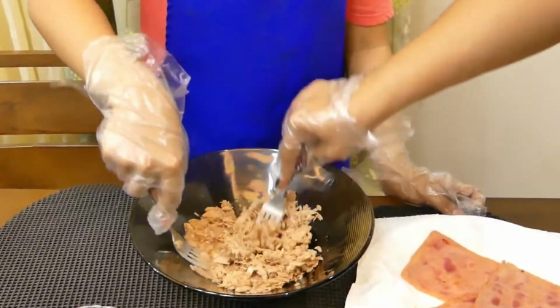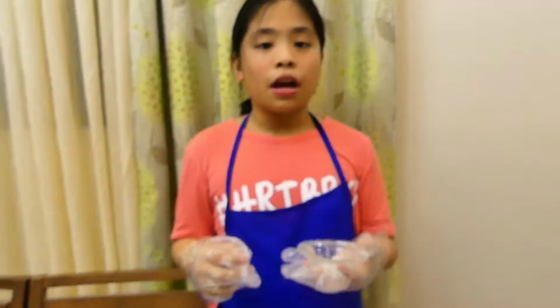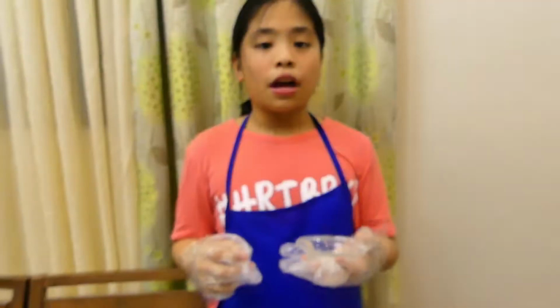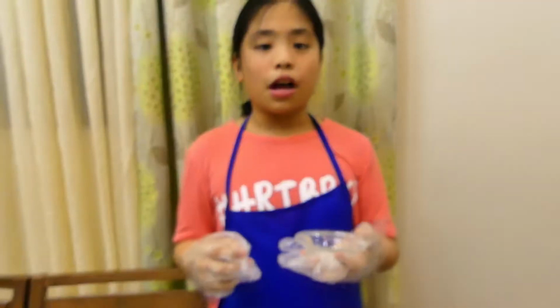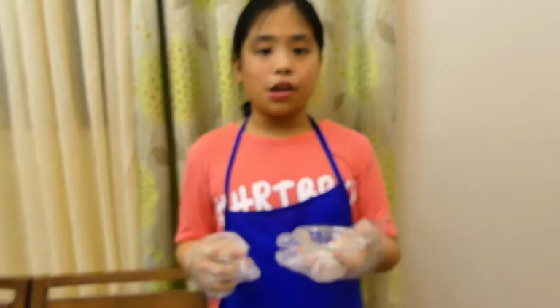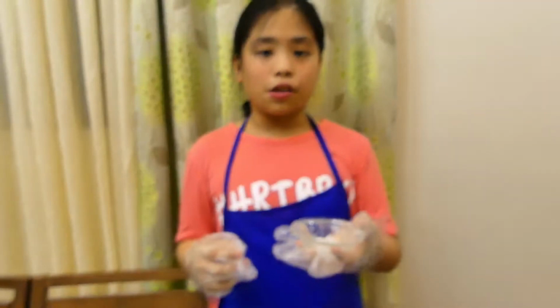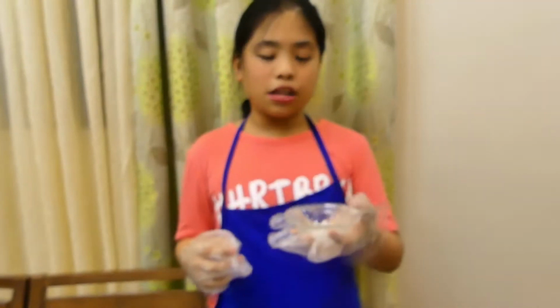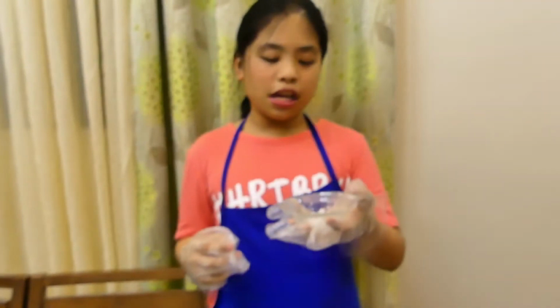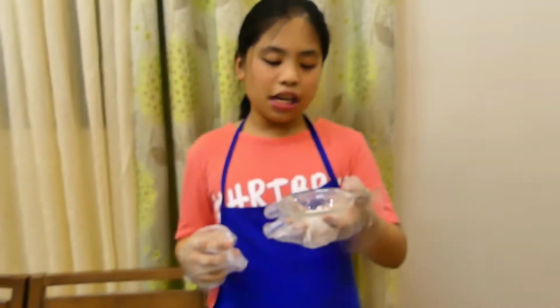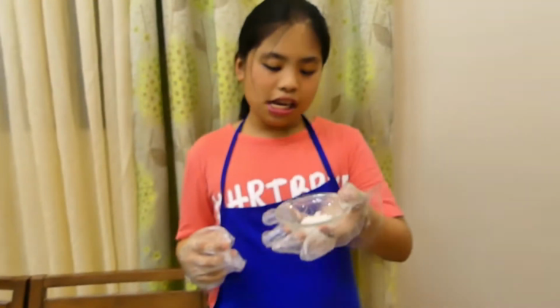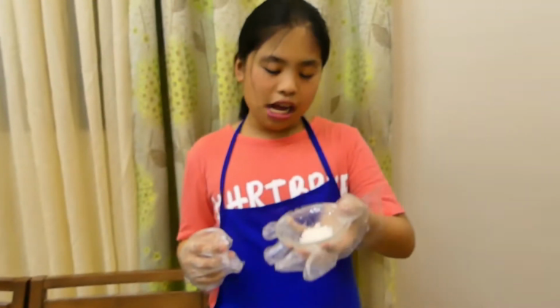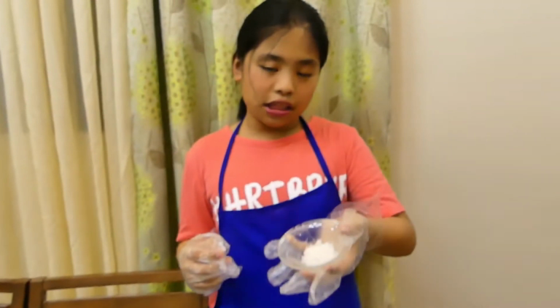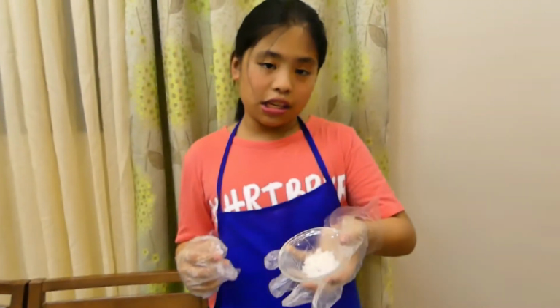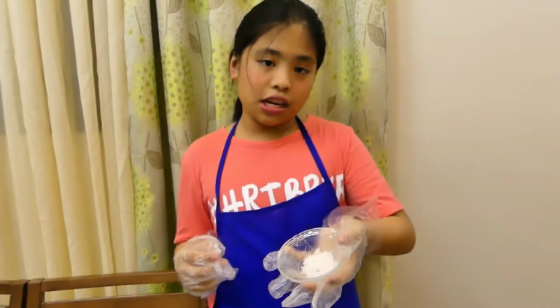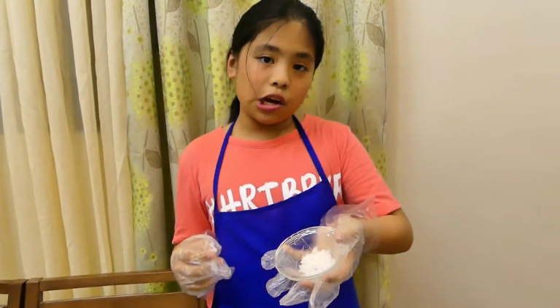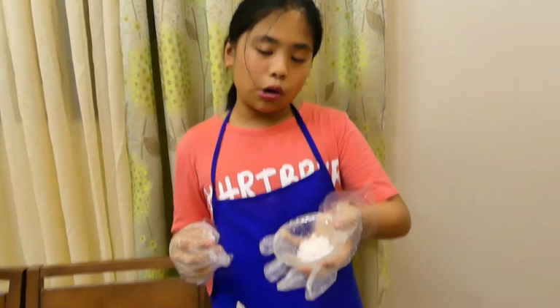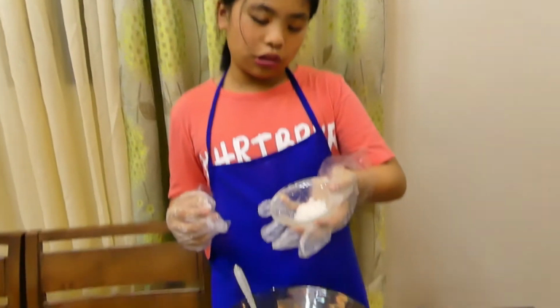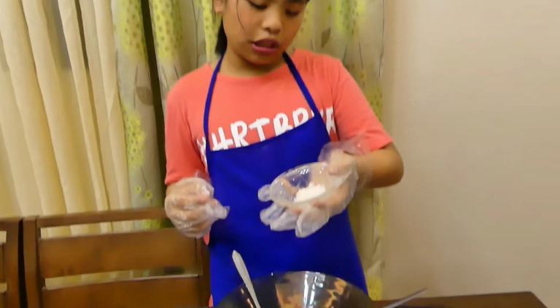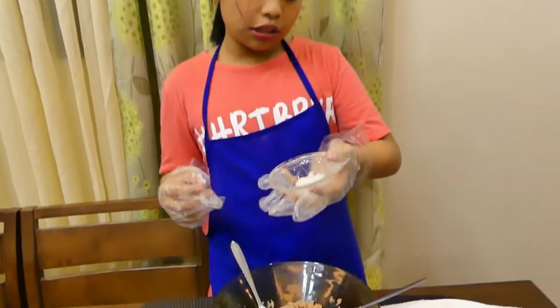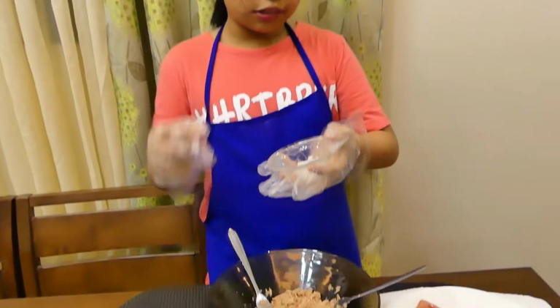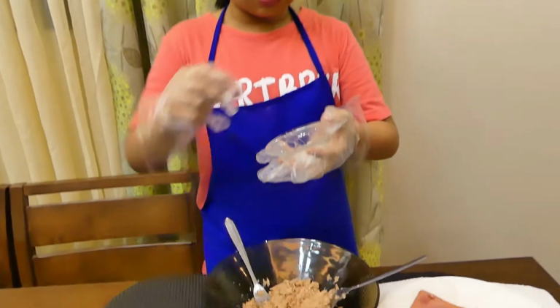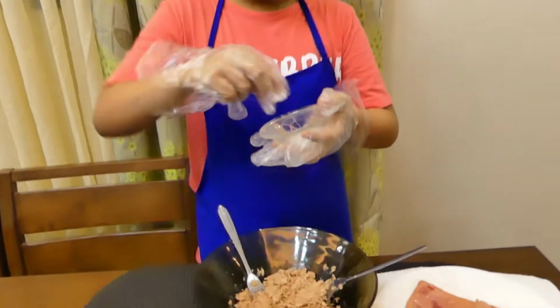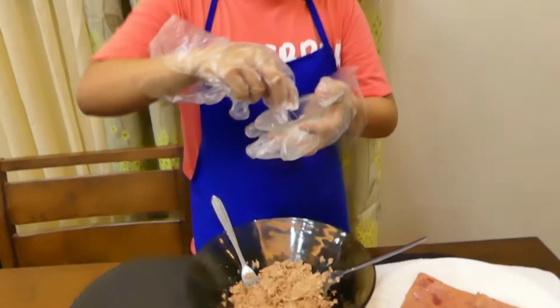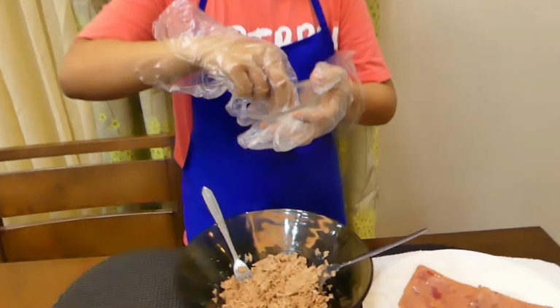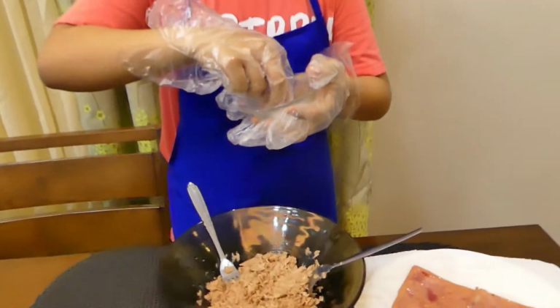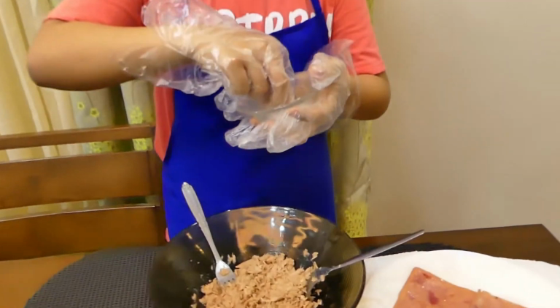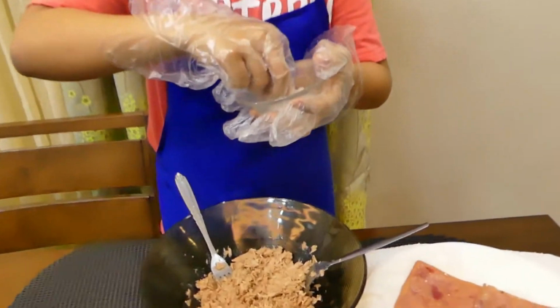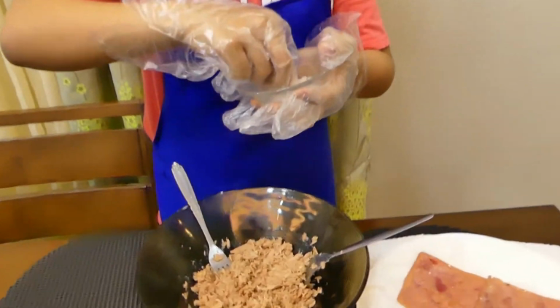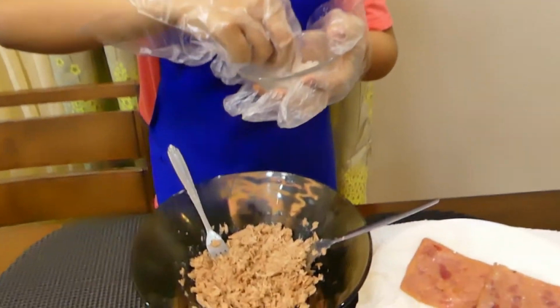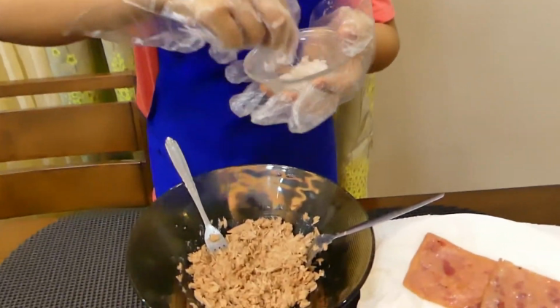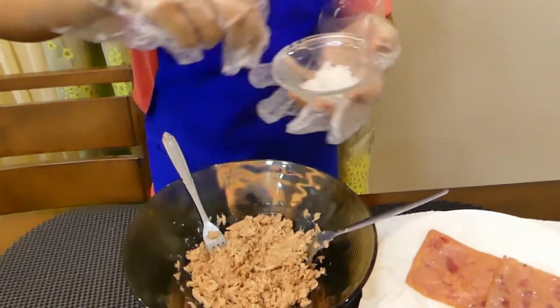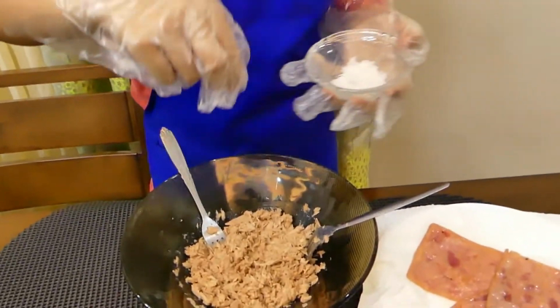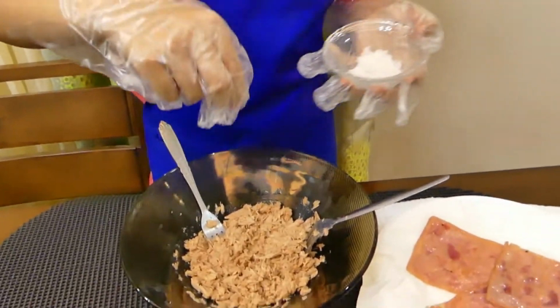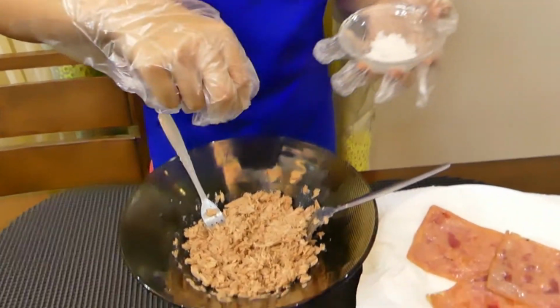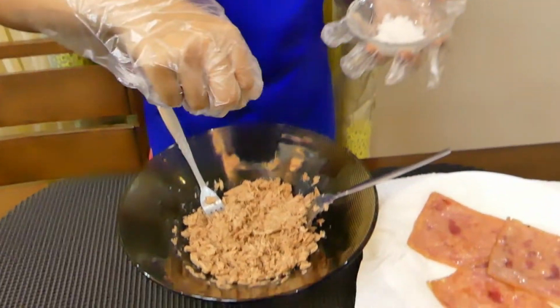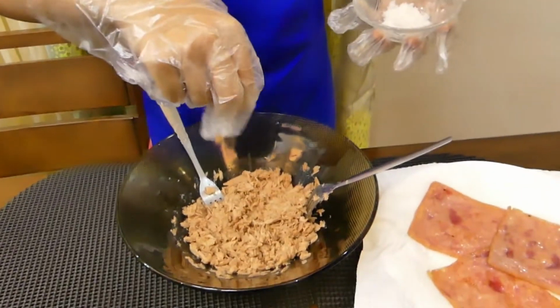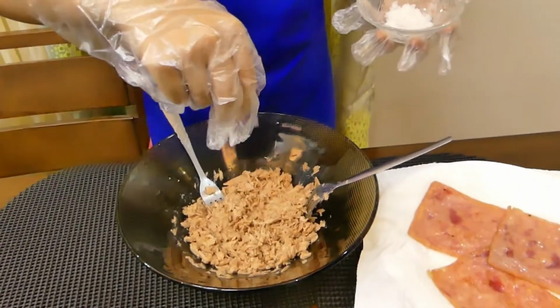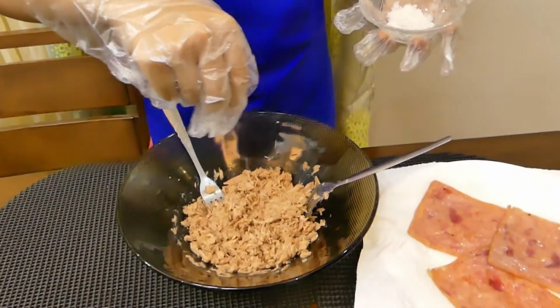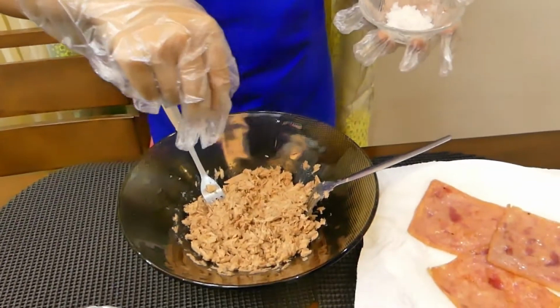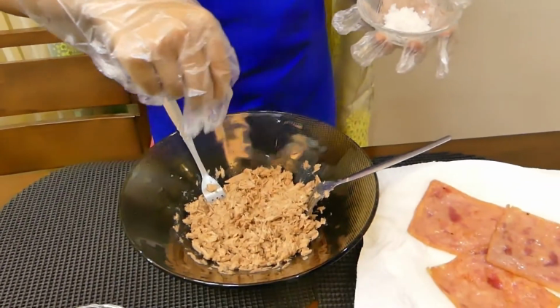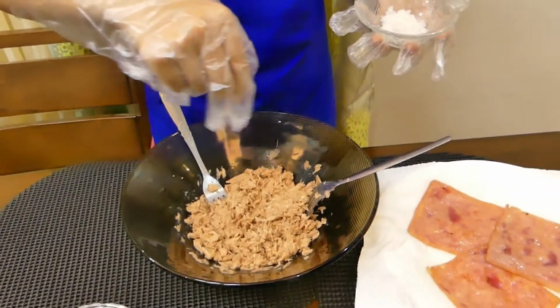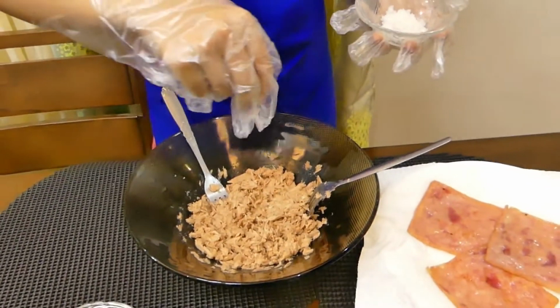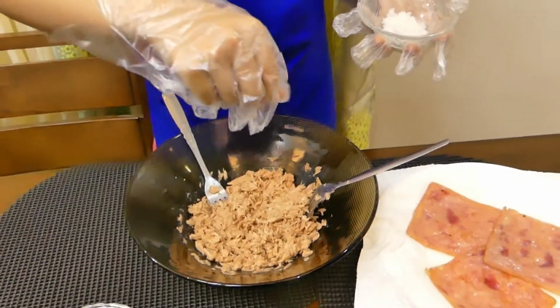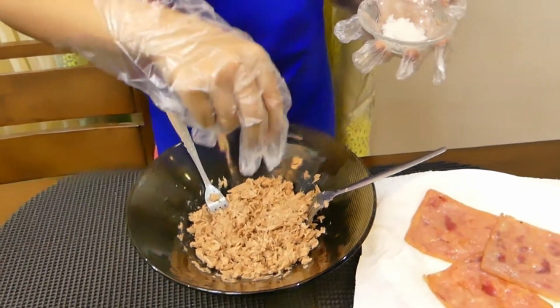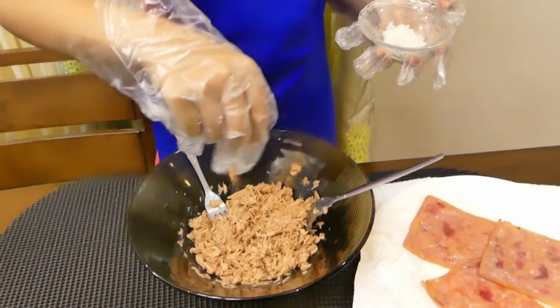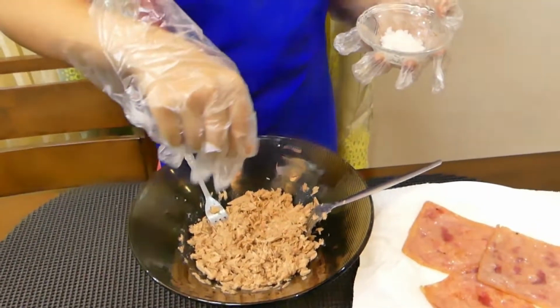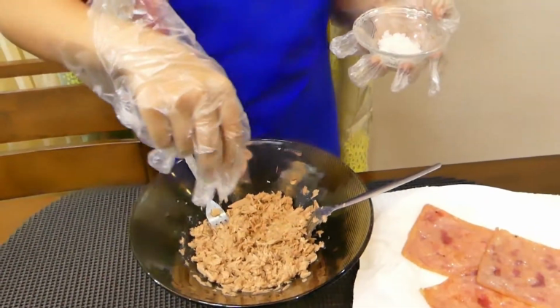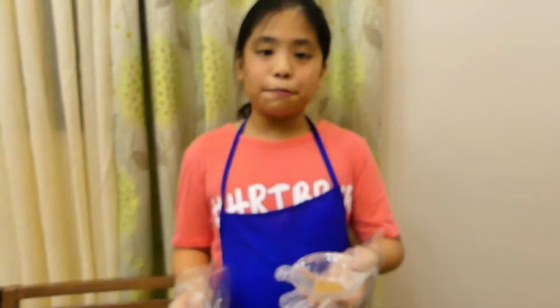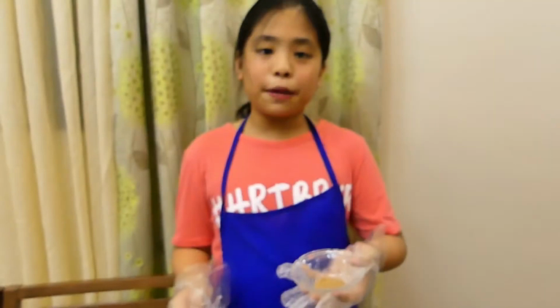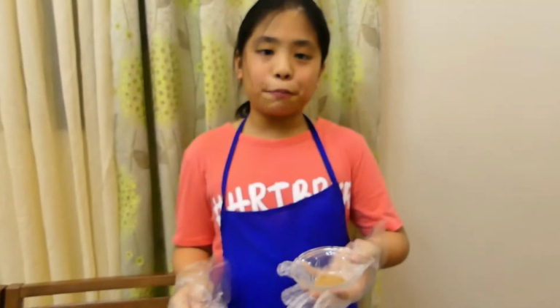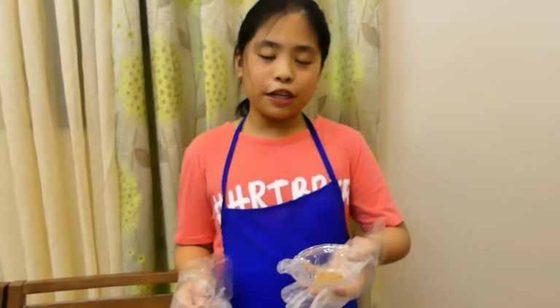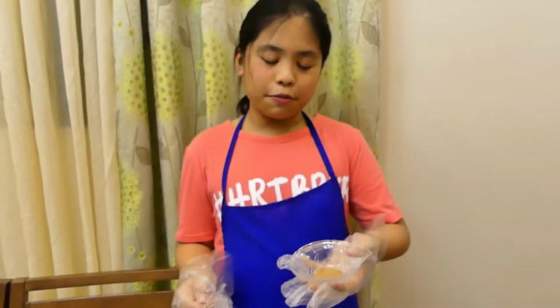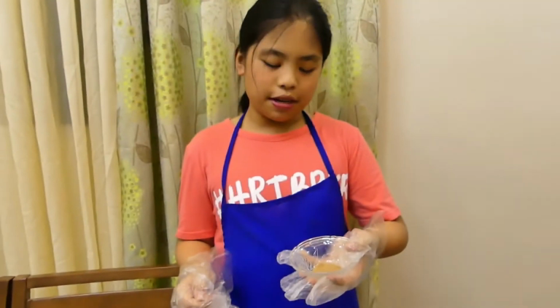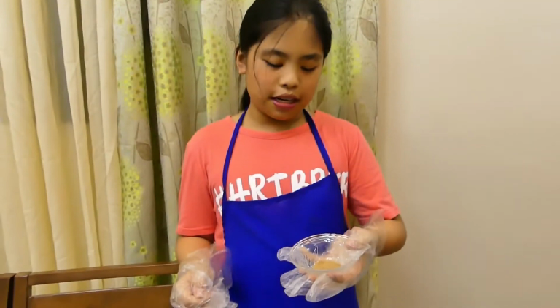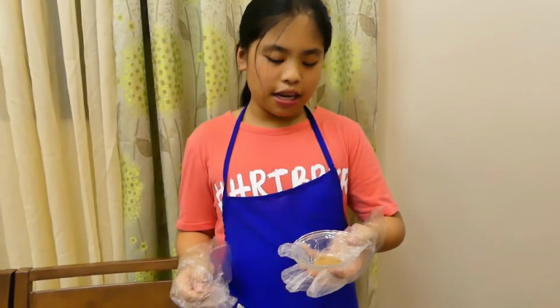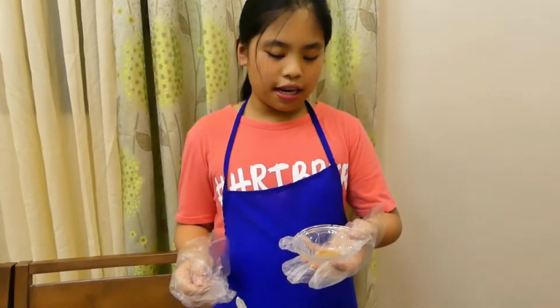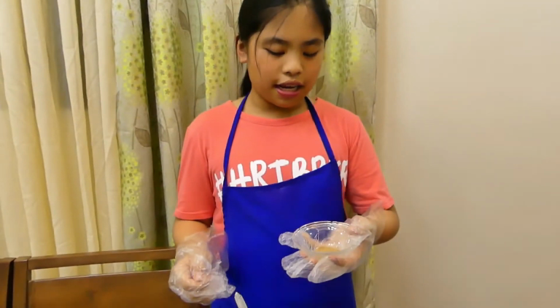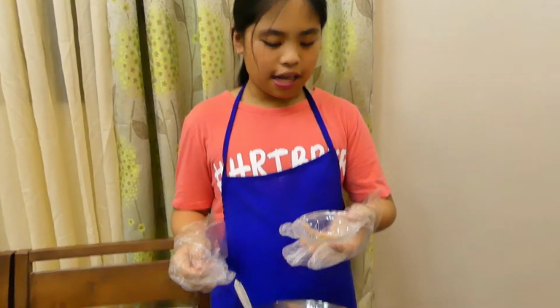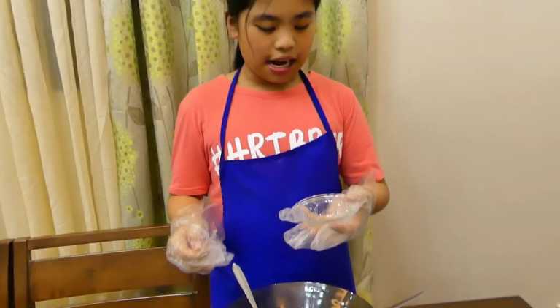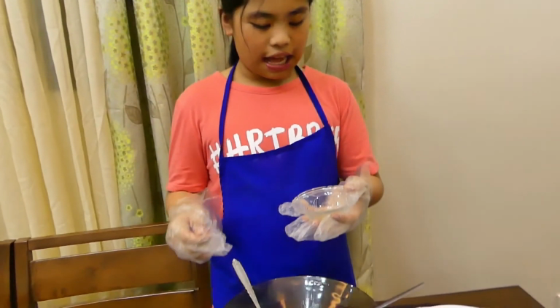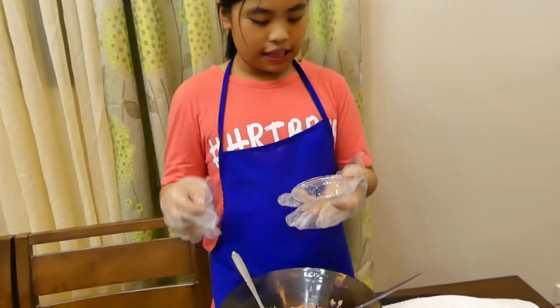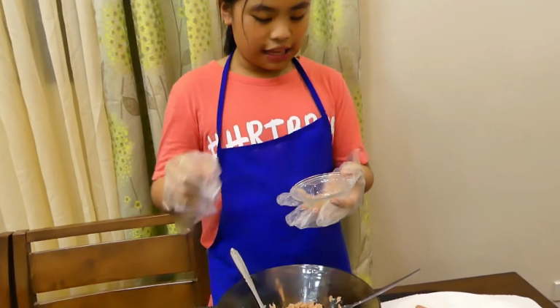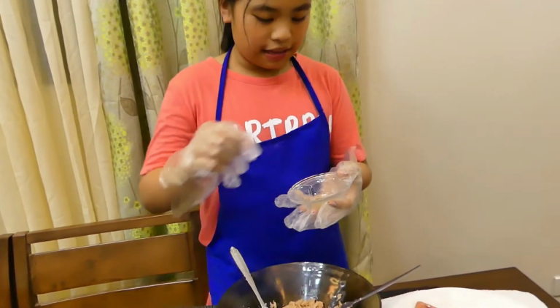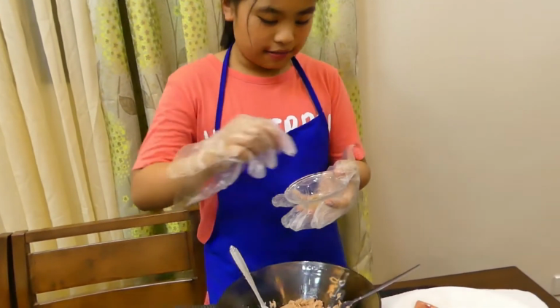Ayun, lalagyan natin ng konting salt. Ang pepper naman, ilalagyan natin.